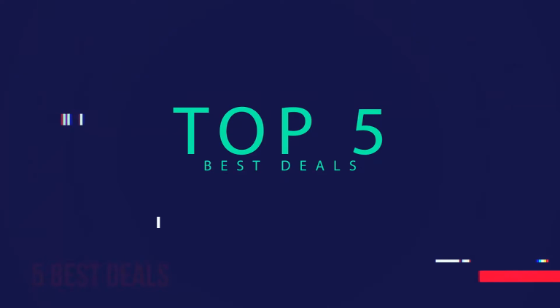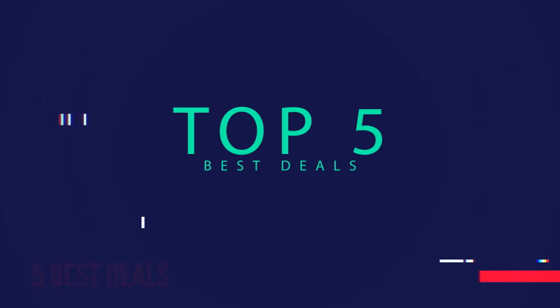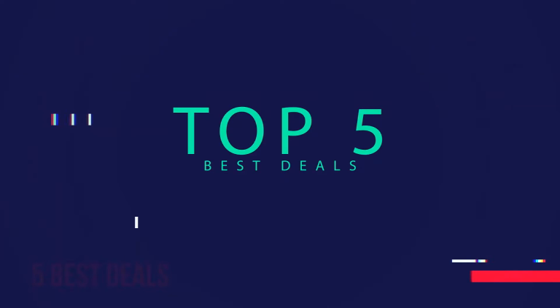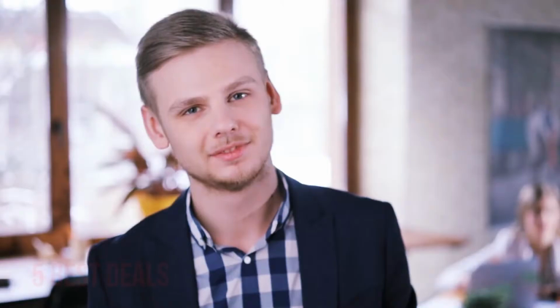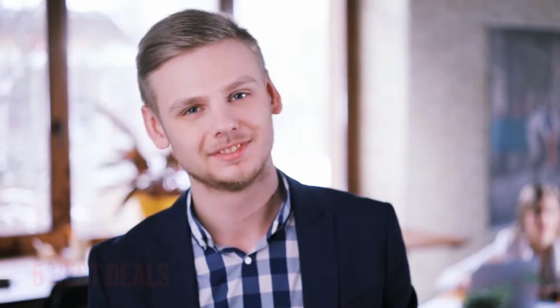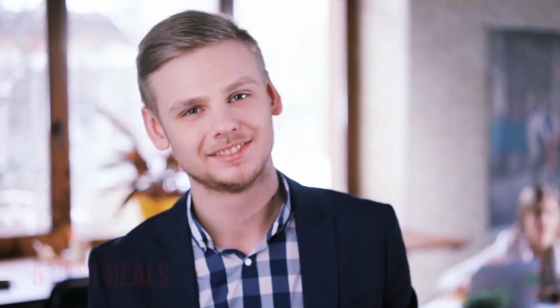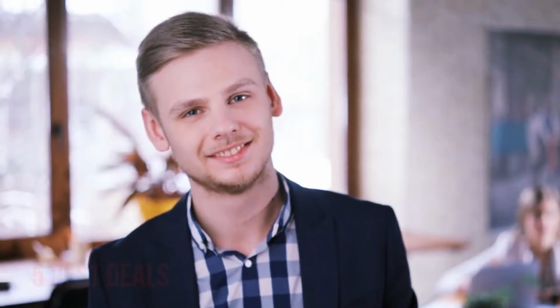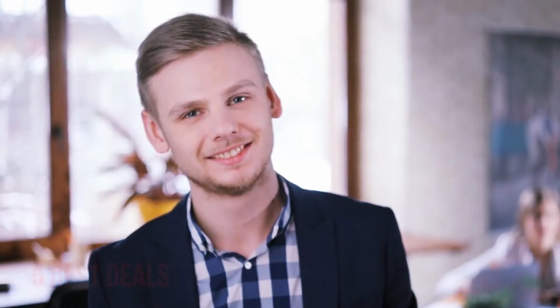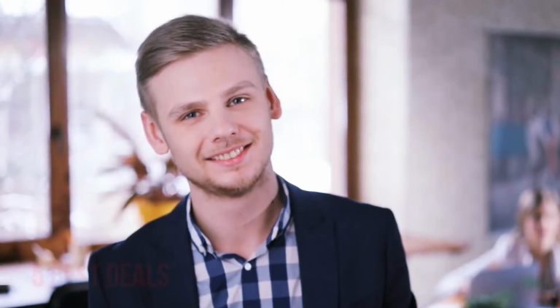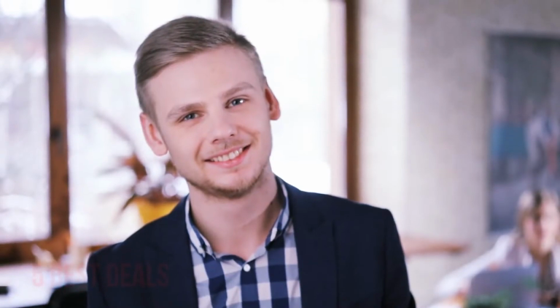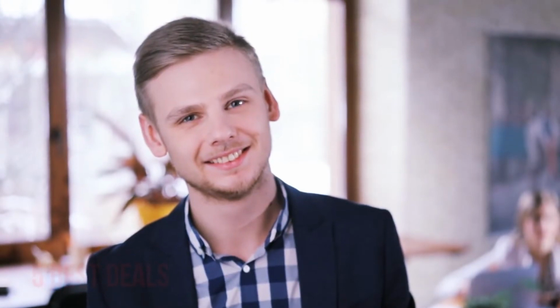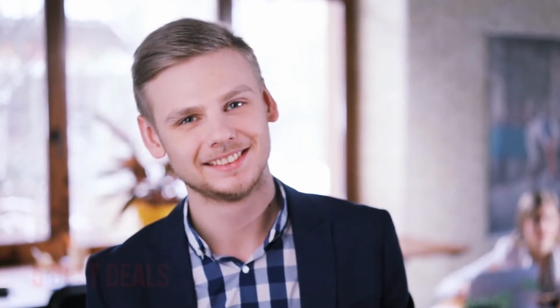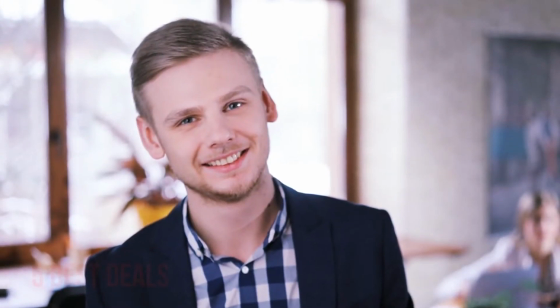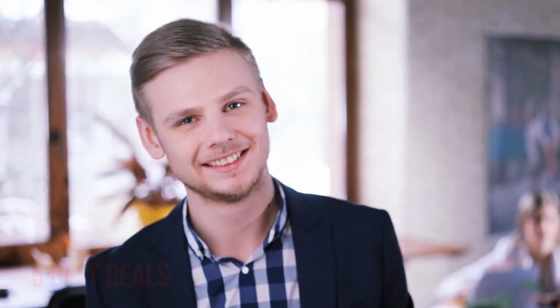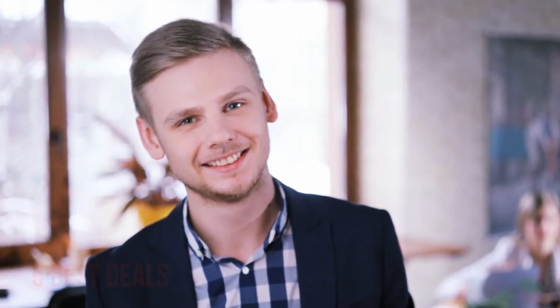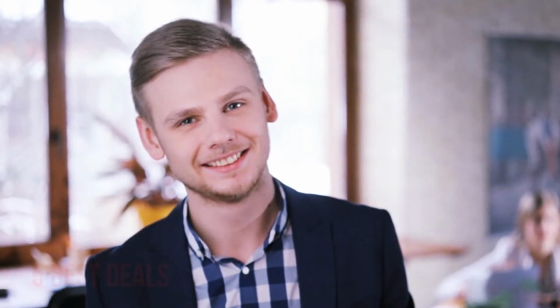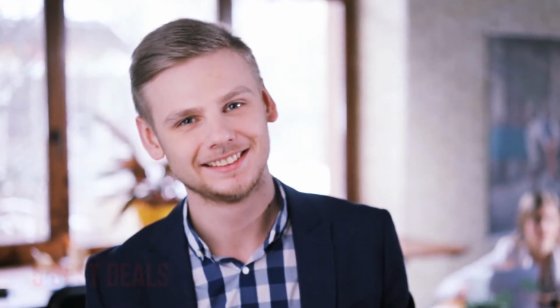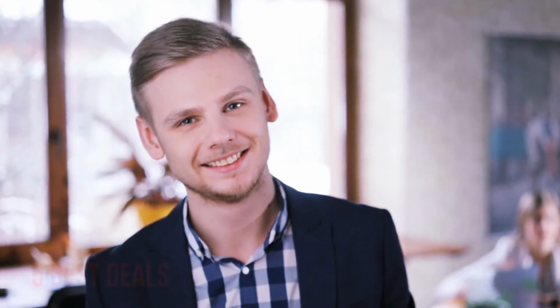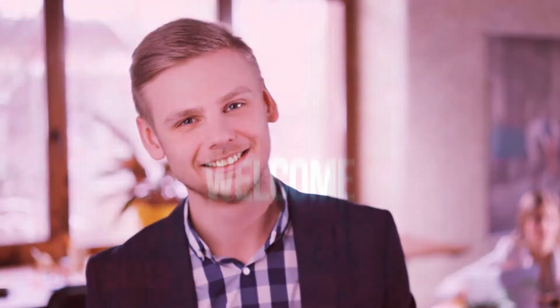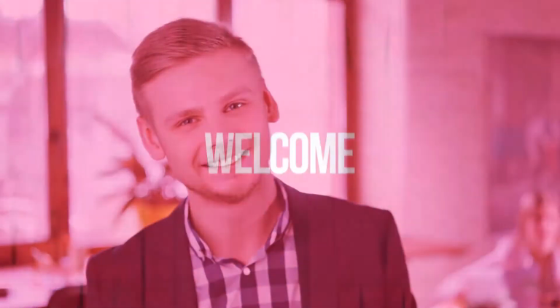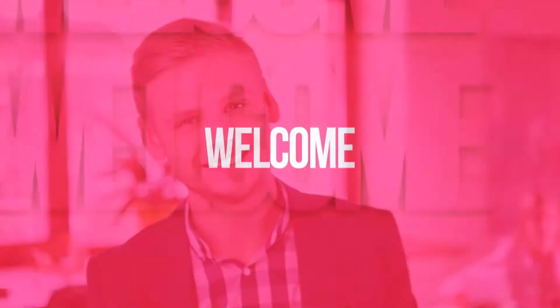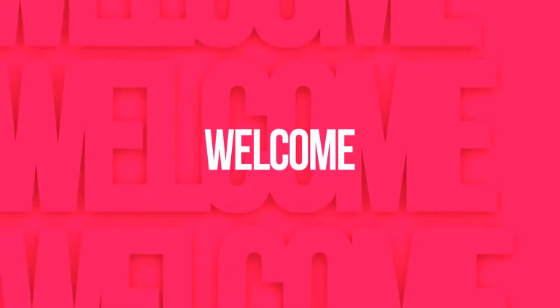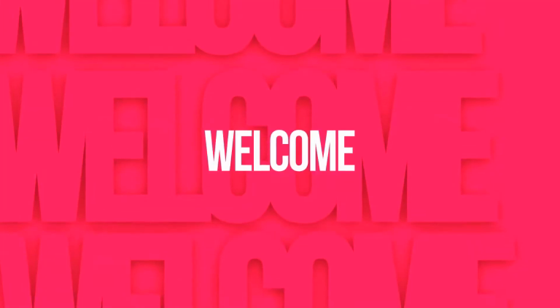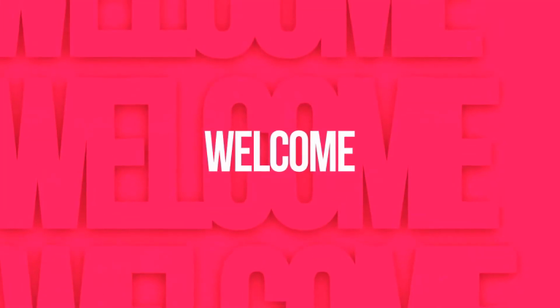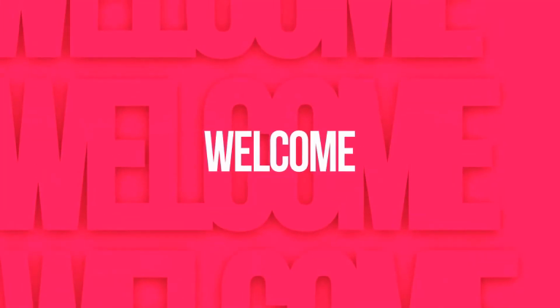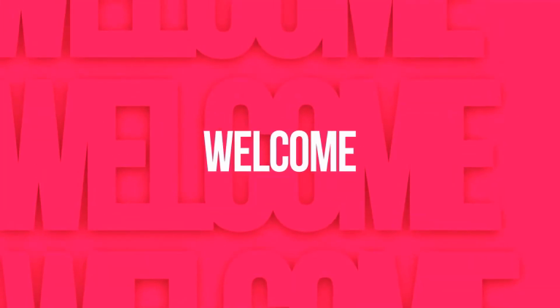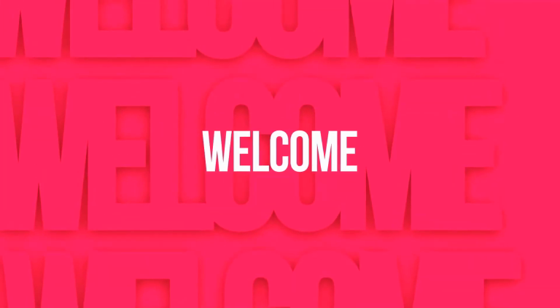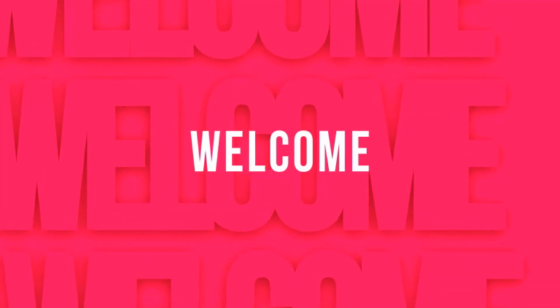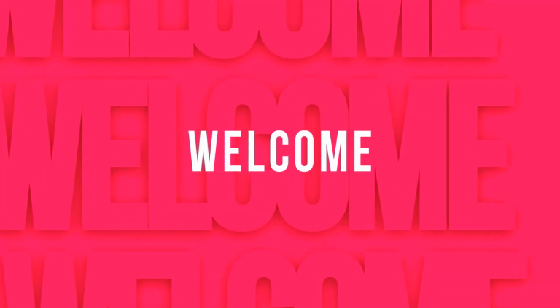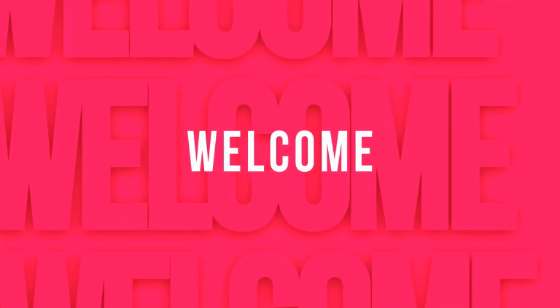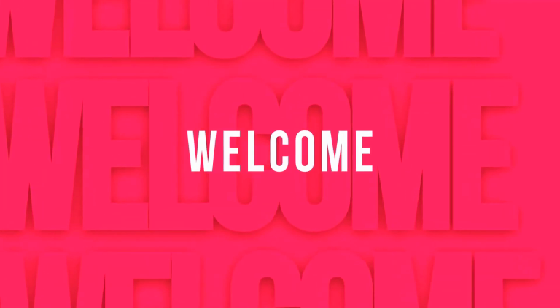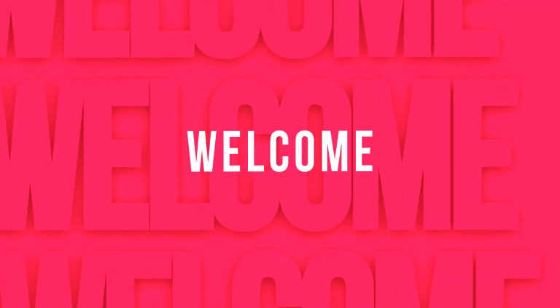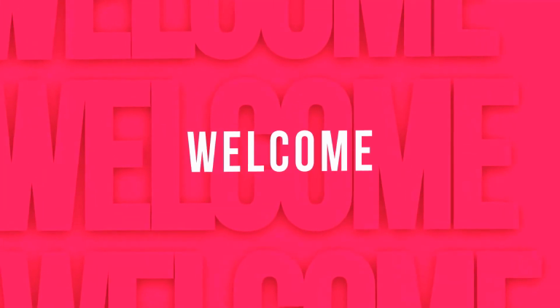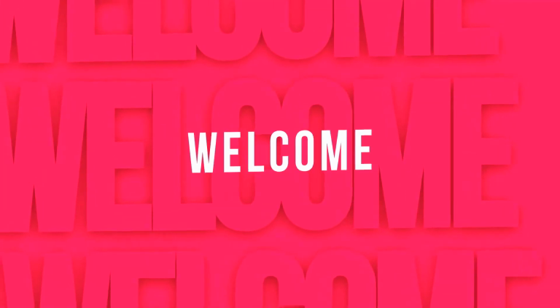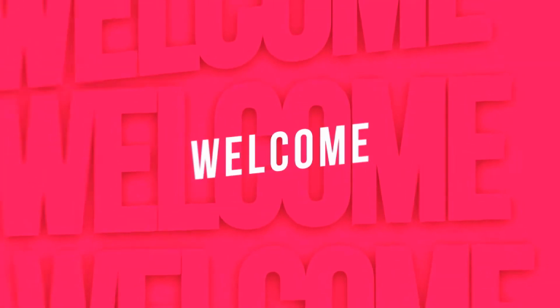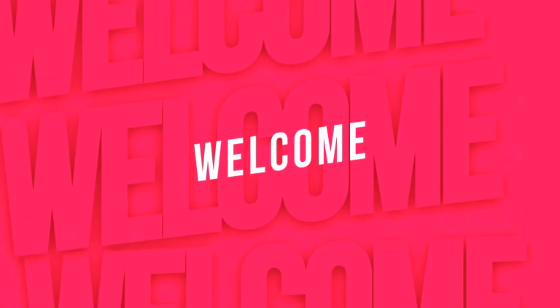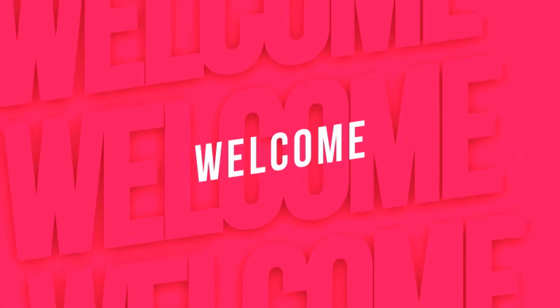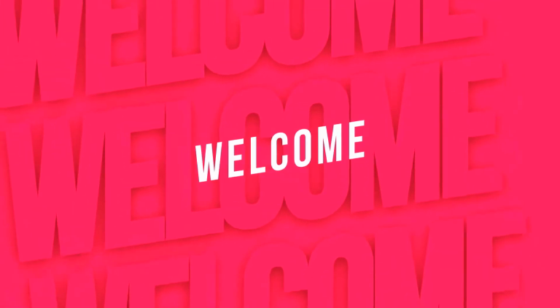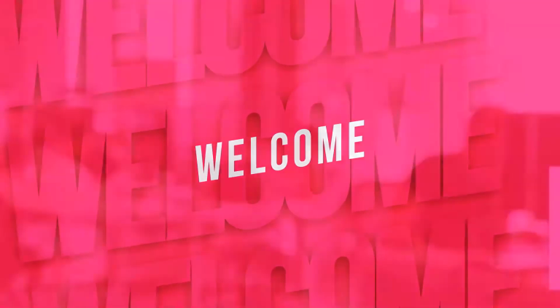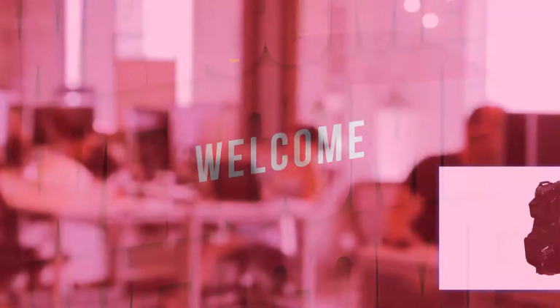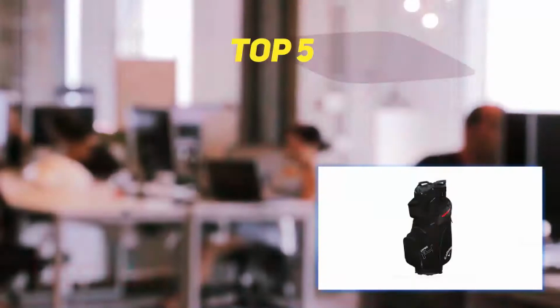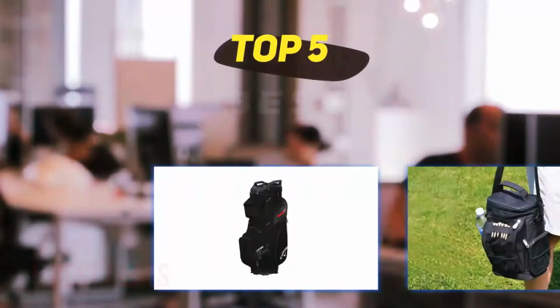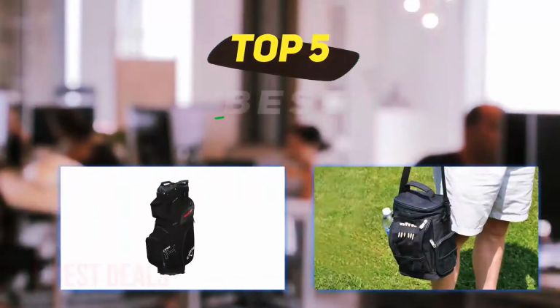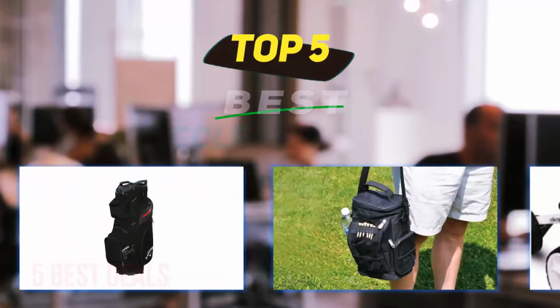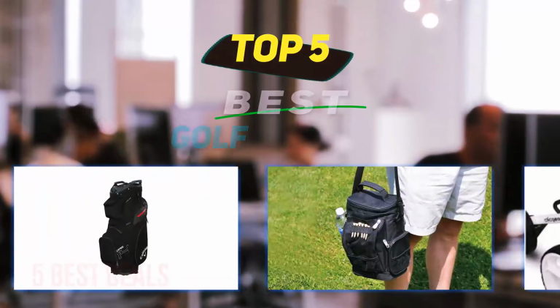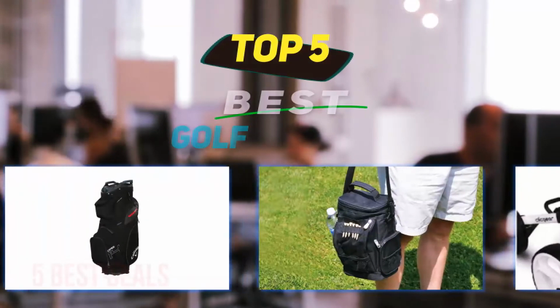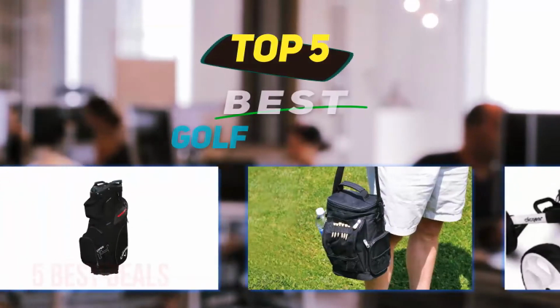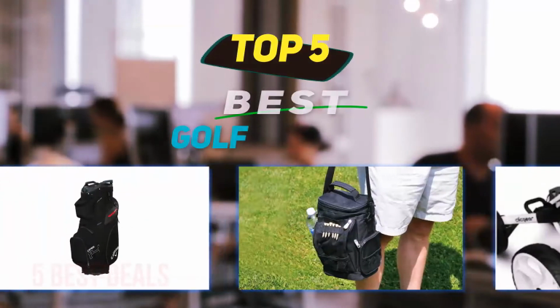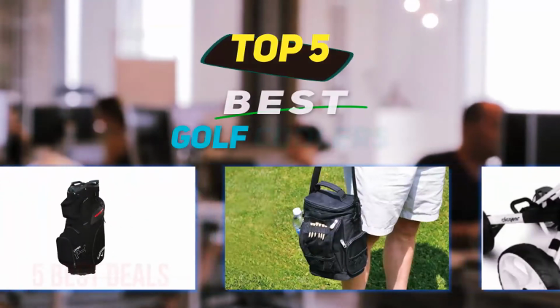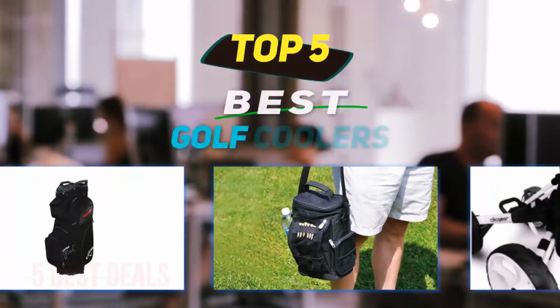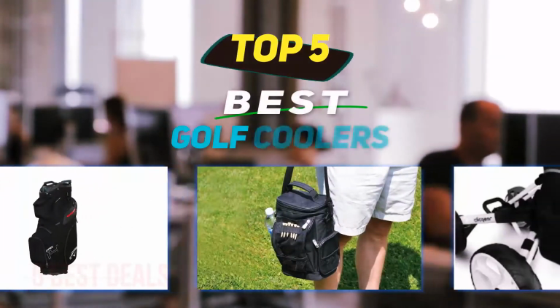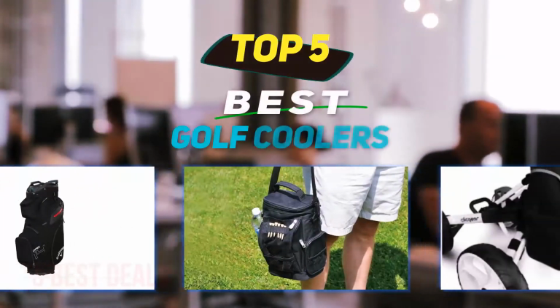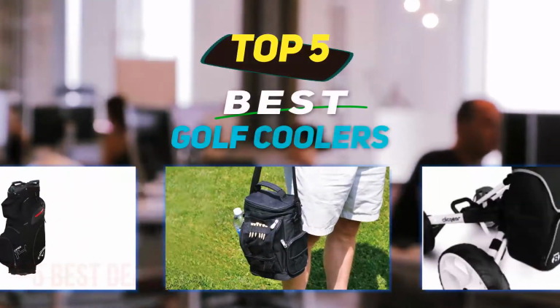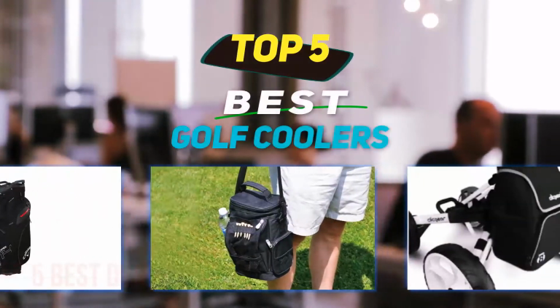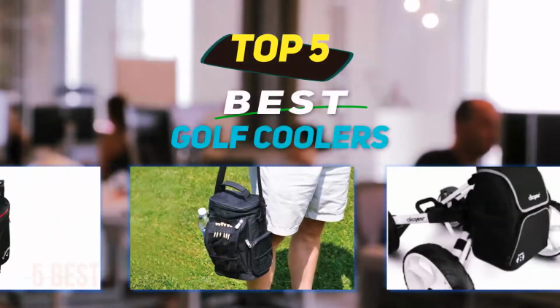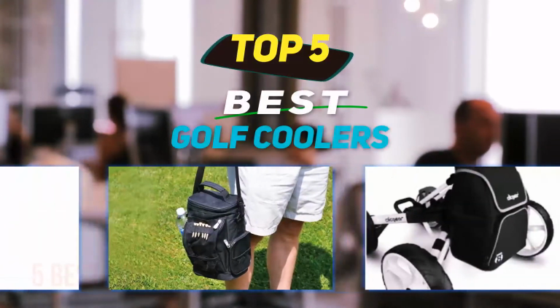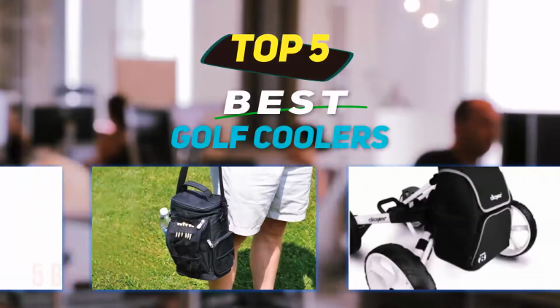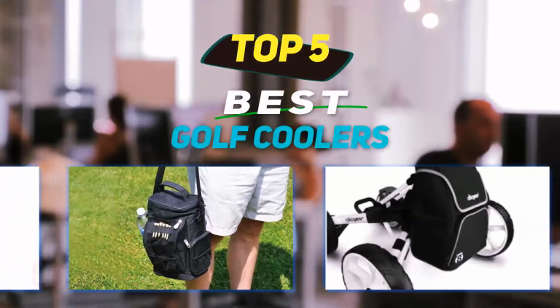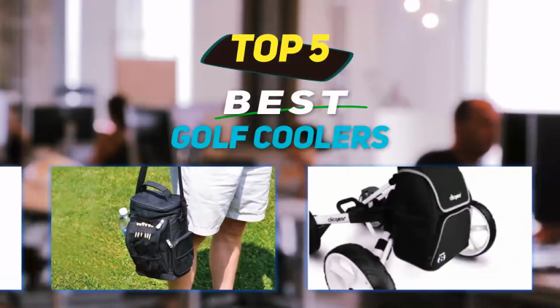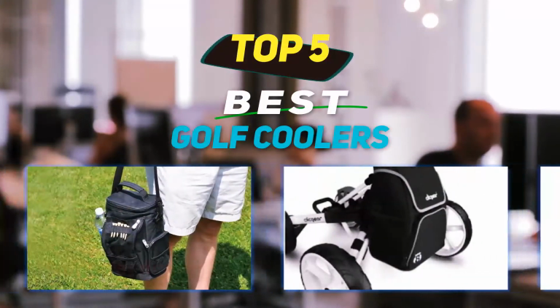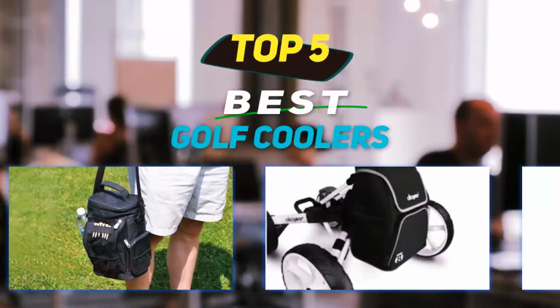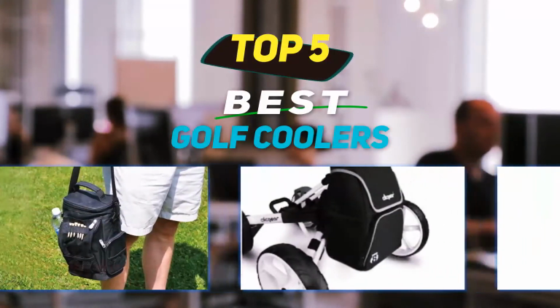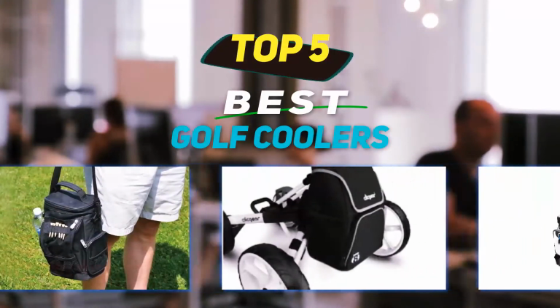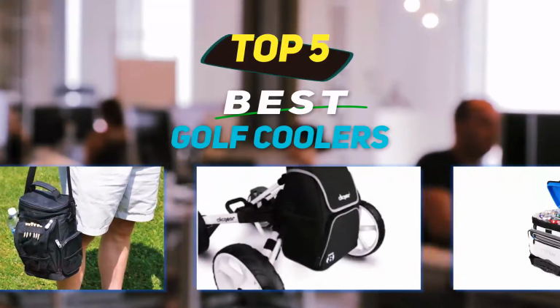Hey guys, welcome back to my channel. In this video, I'm going to talk about the top five best golf coolers.